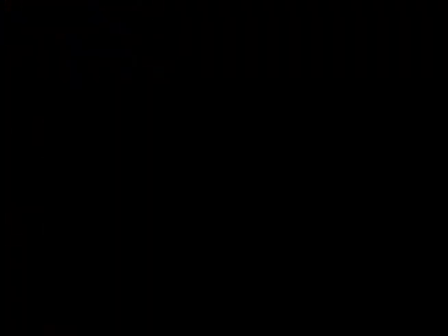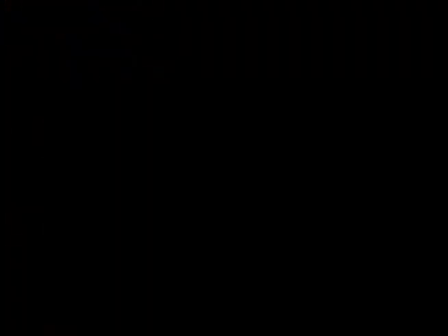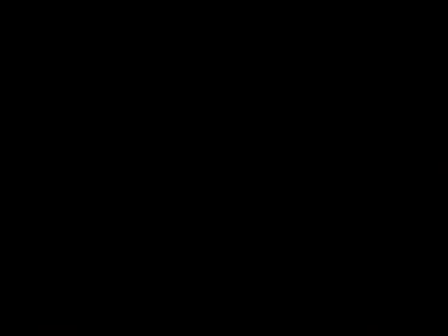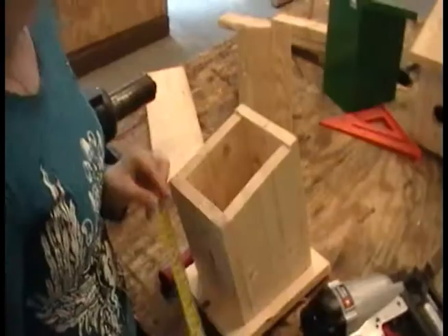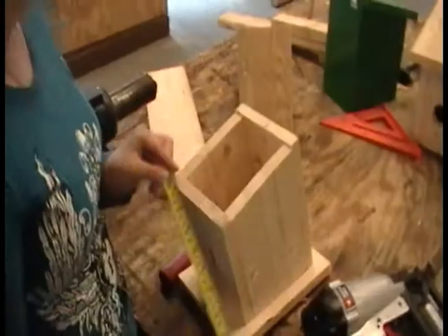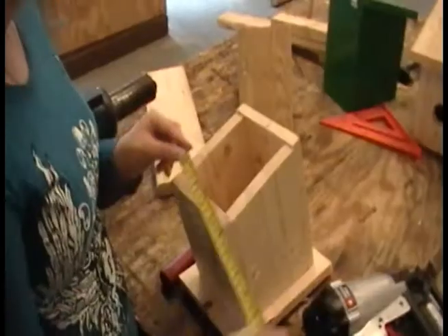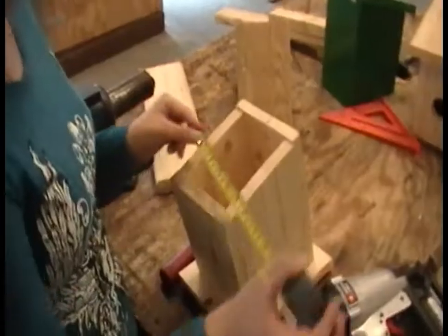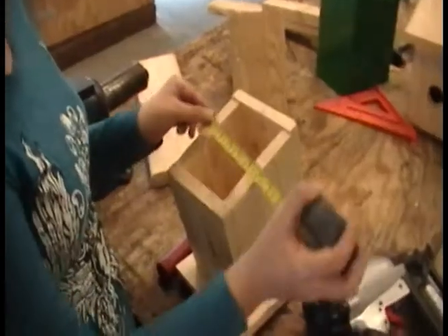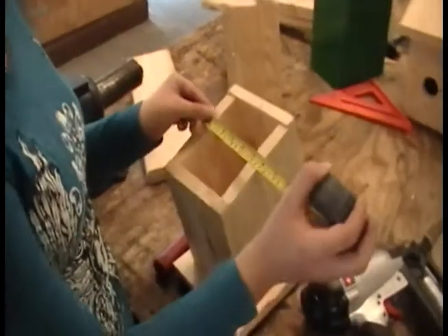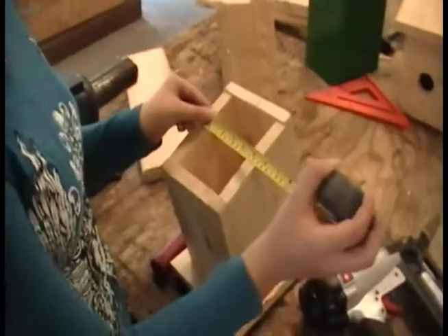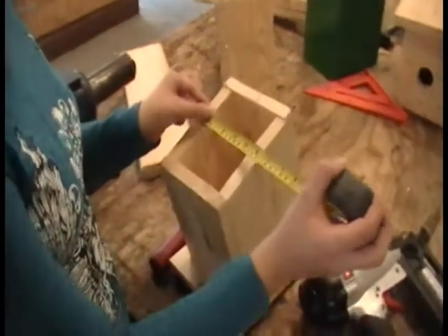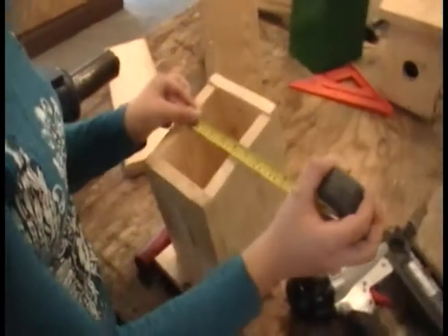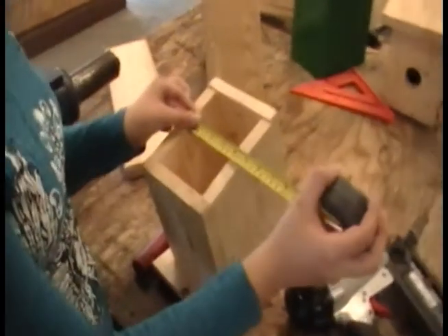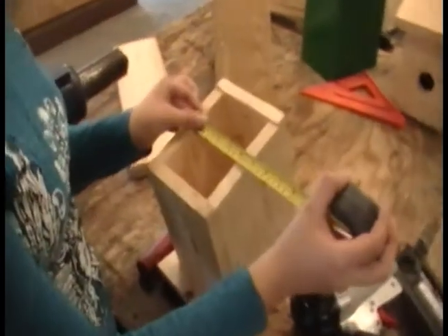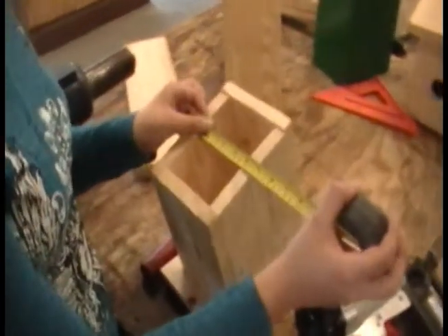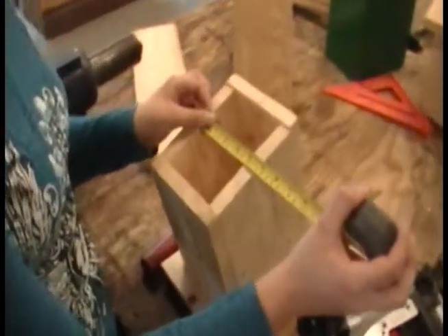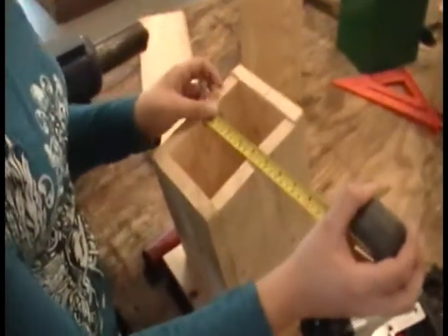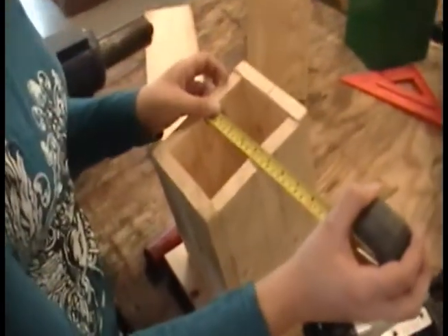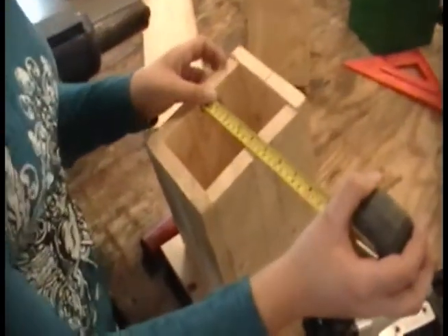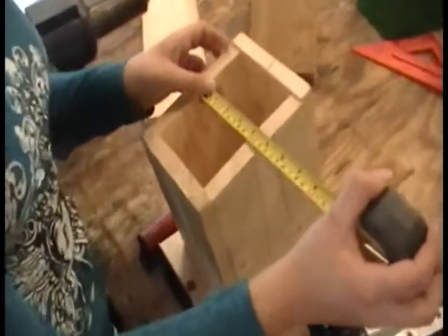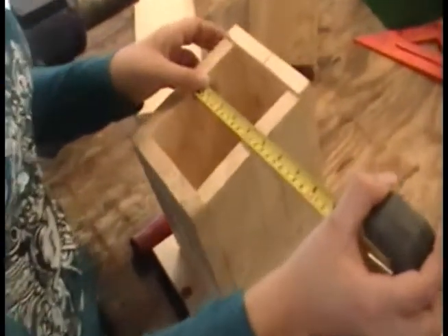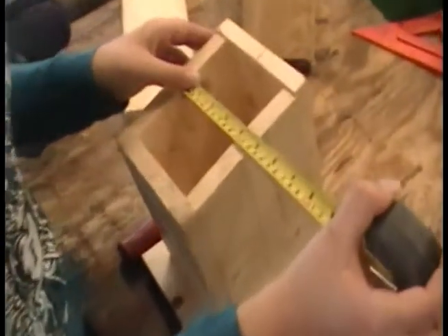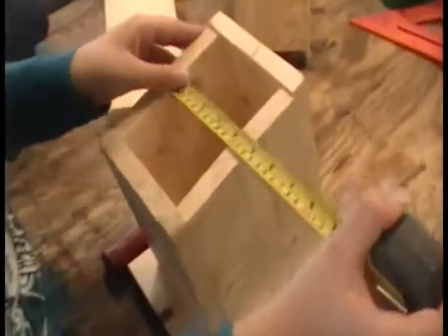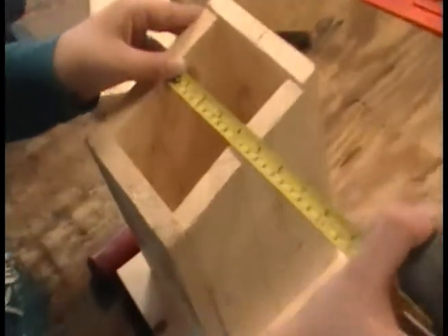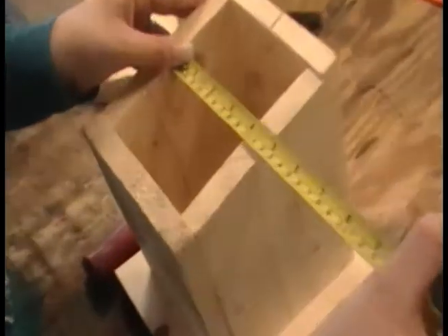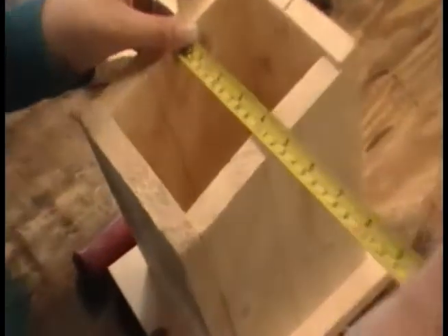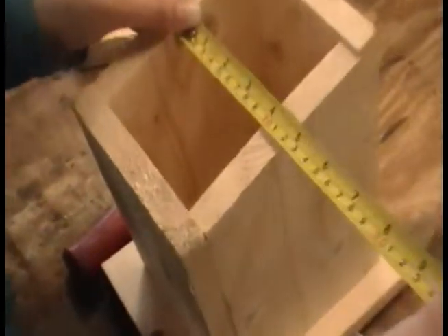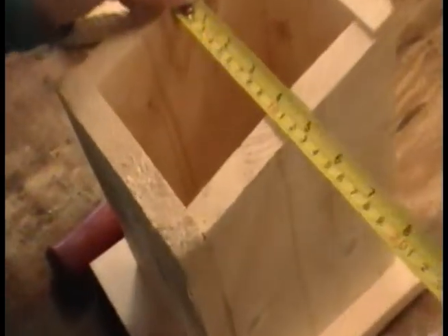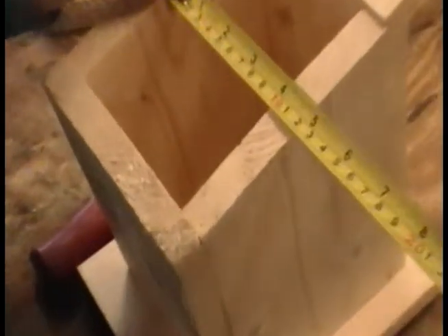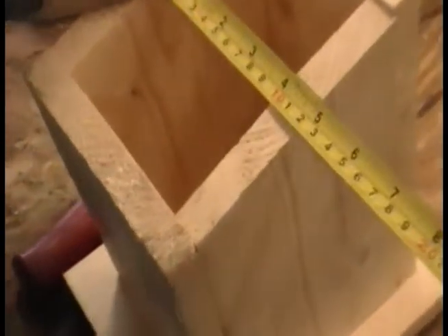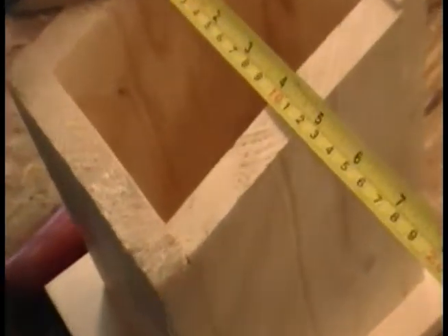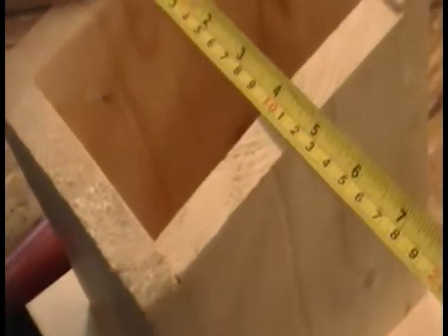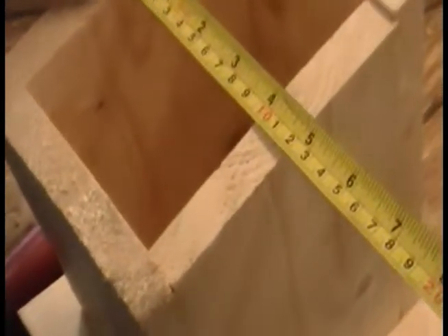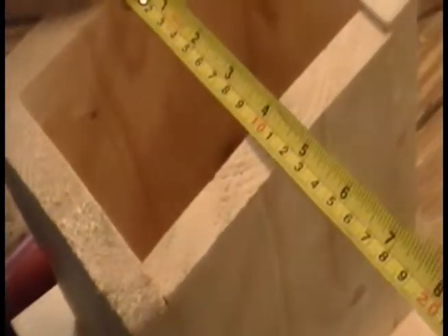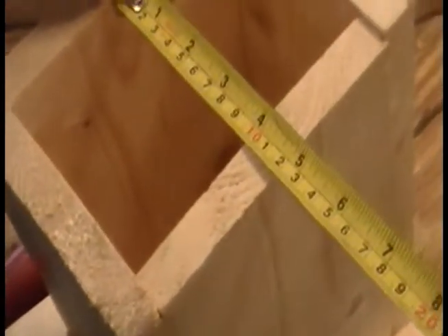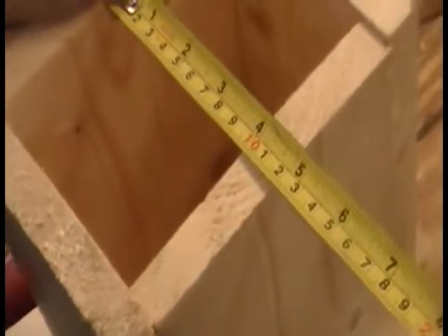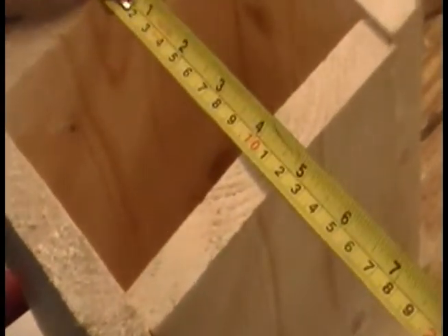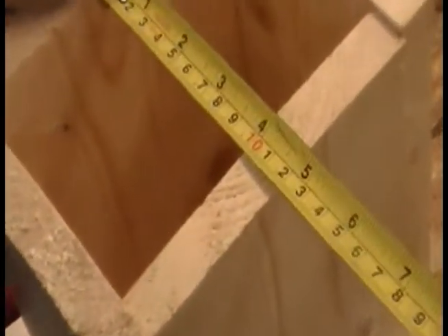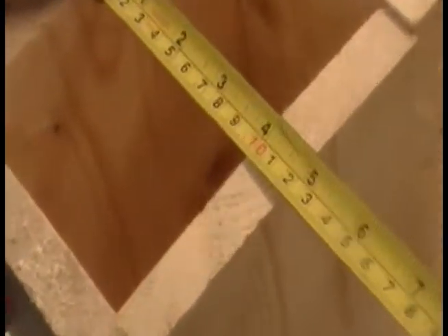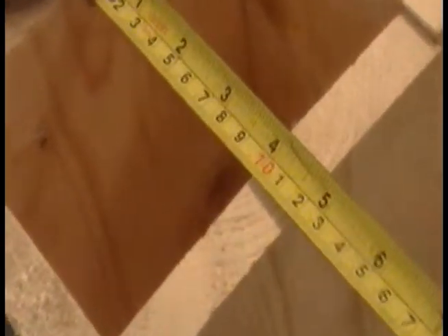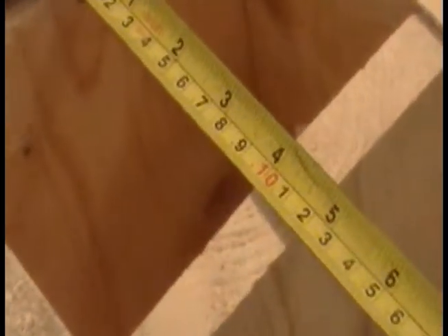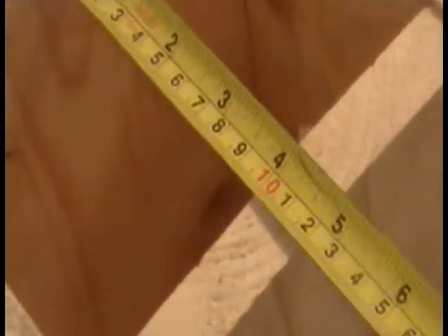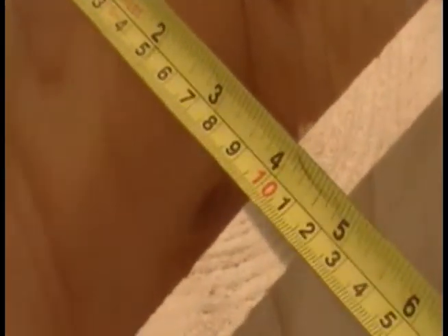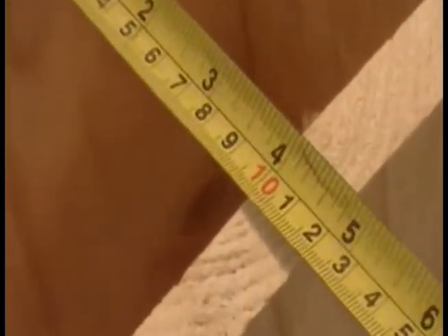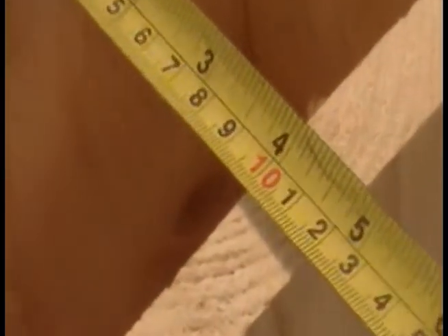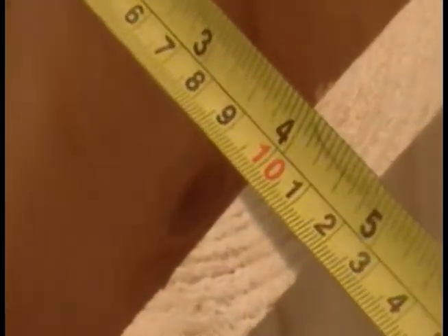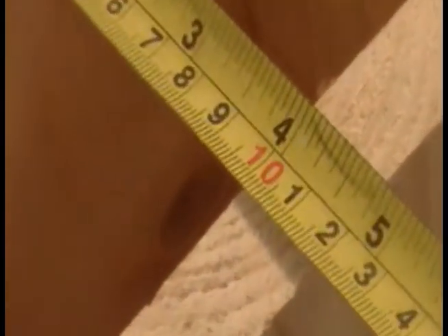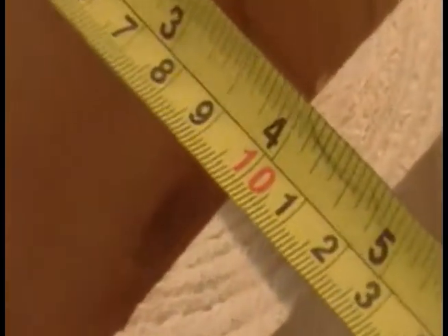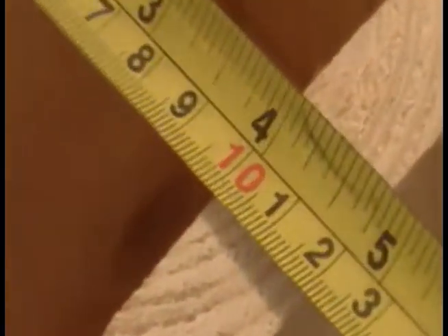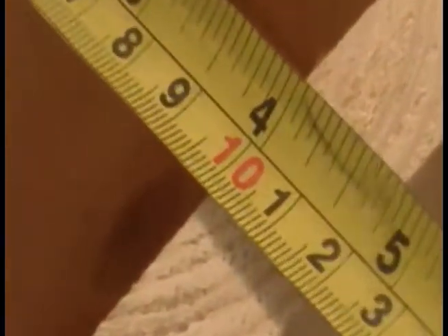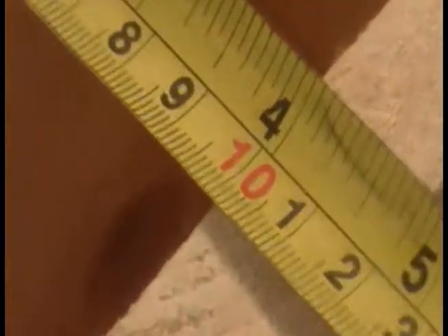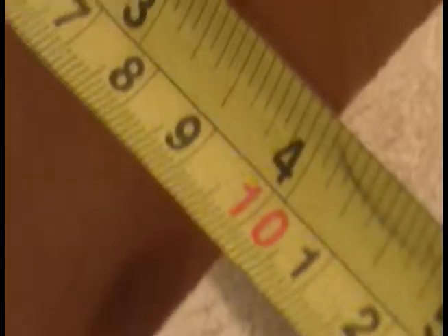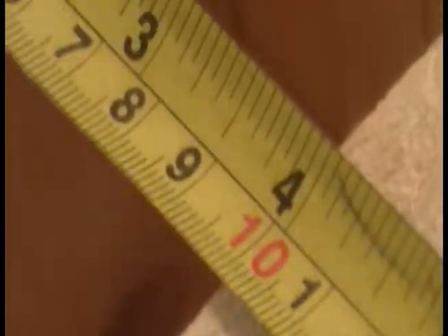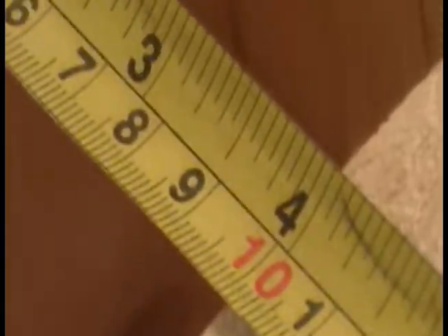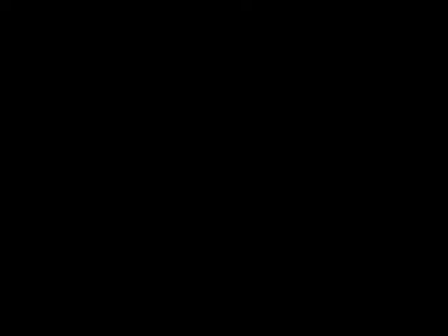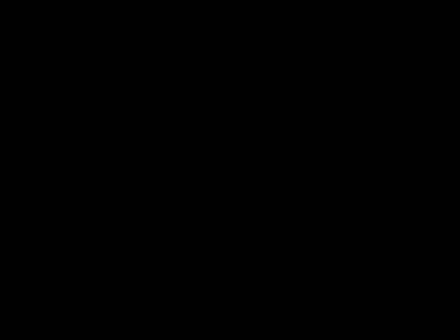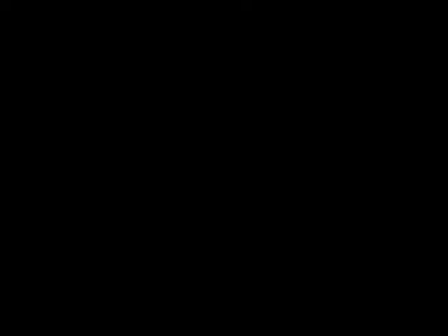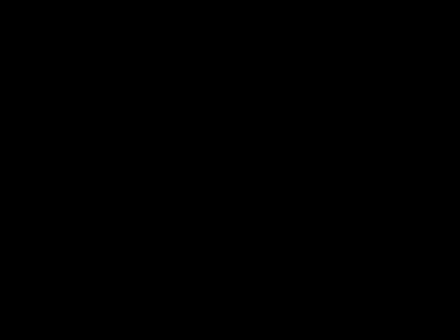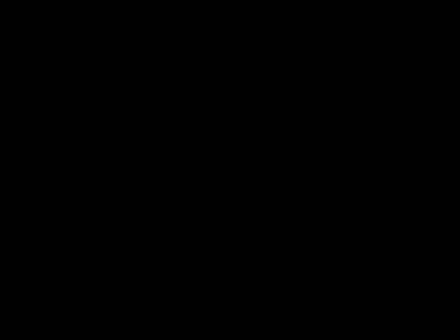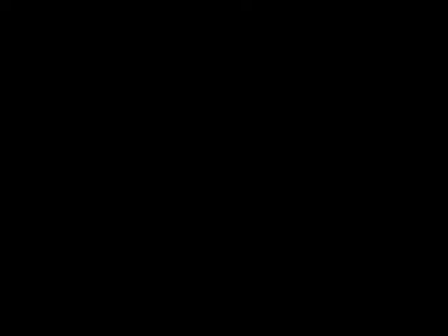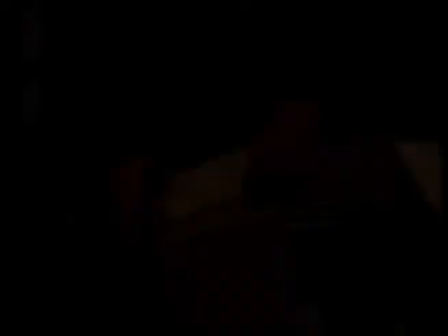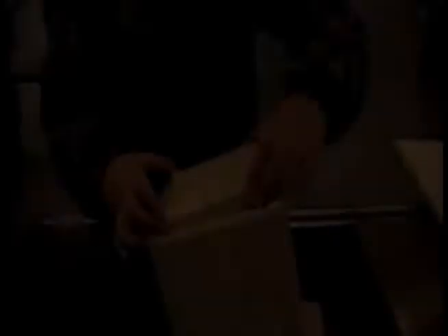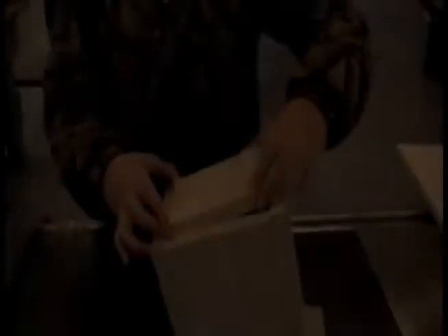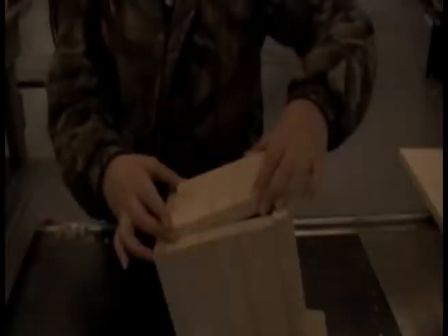Measure the space in the bottom of the birdhouse where you still need wood. Afterward, measure and cut a board to fit the bottom.